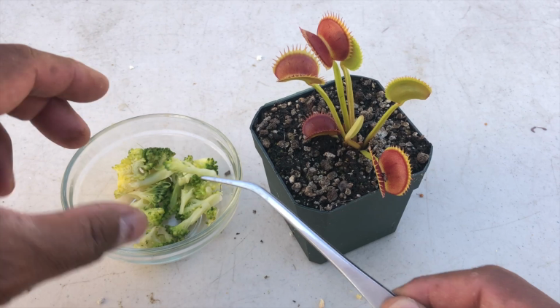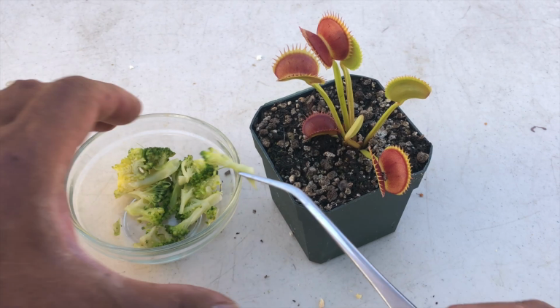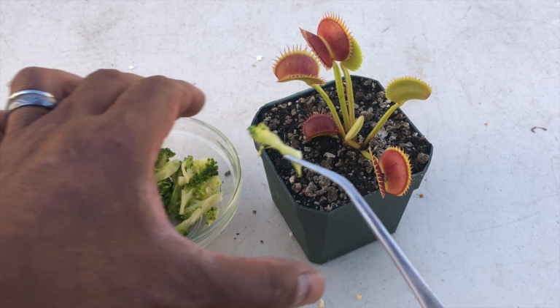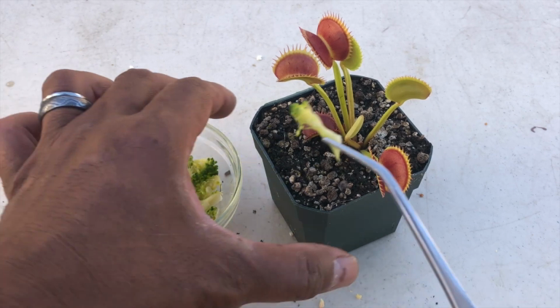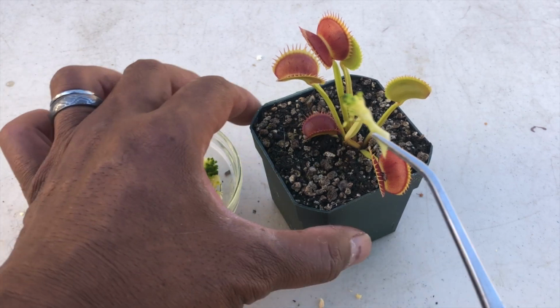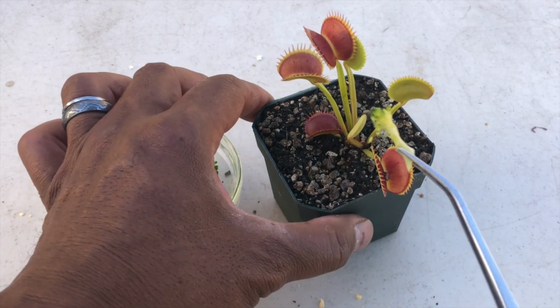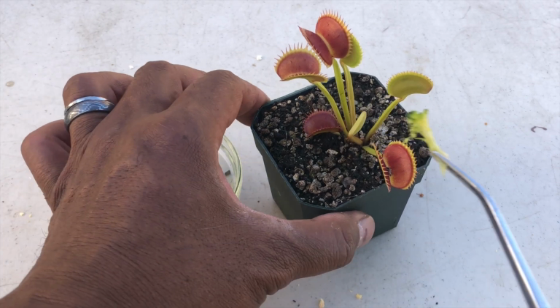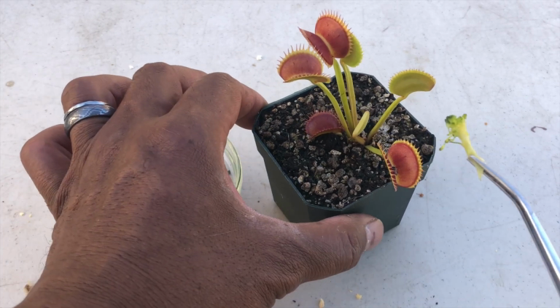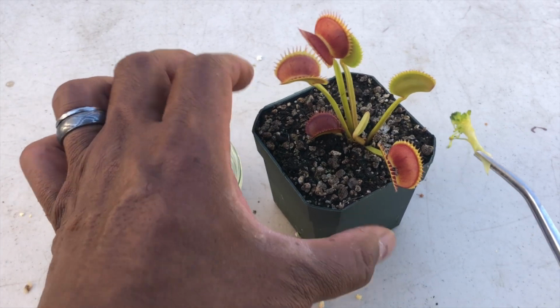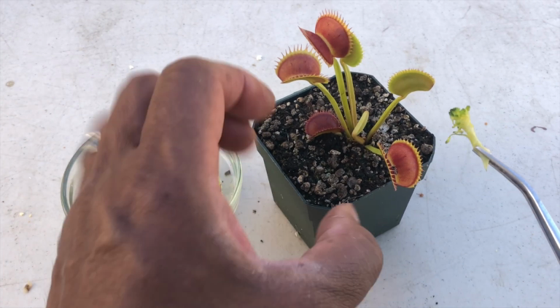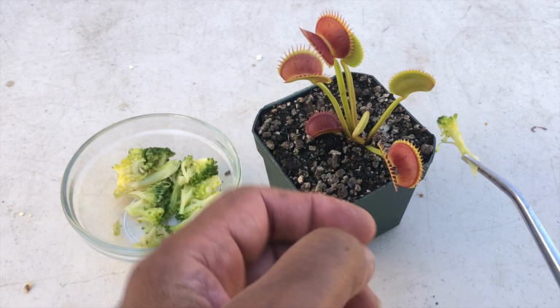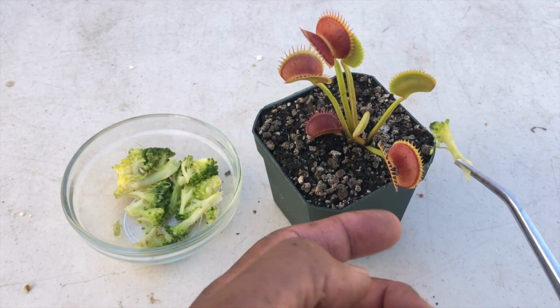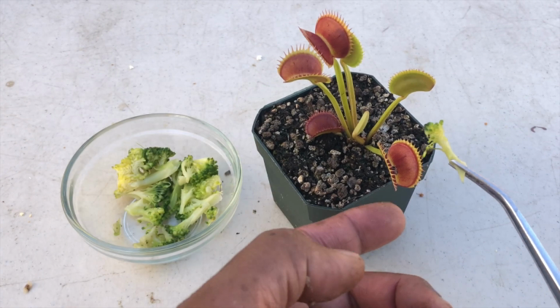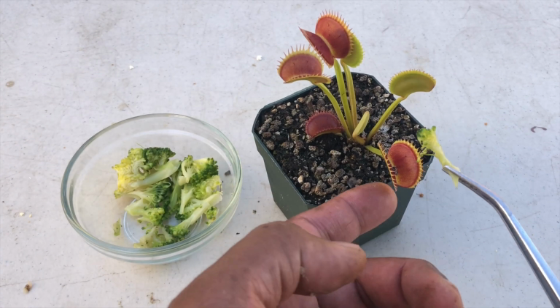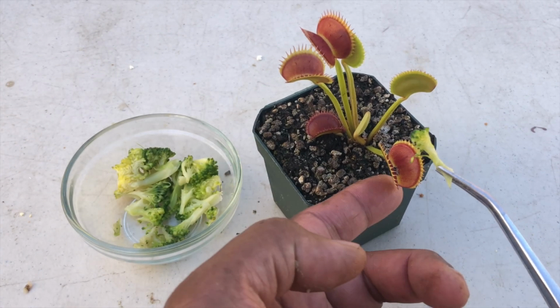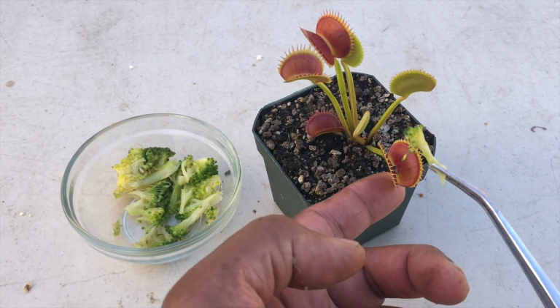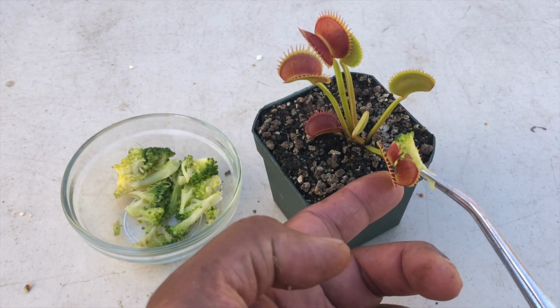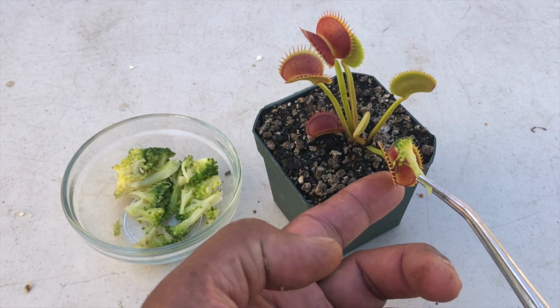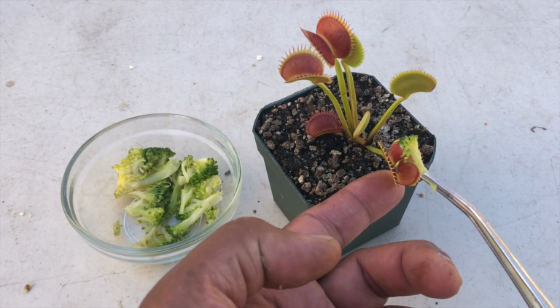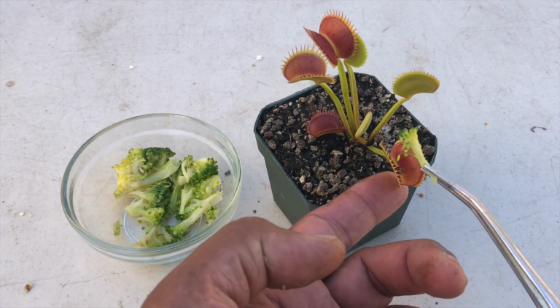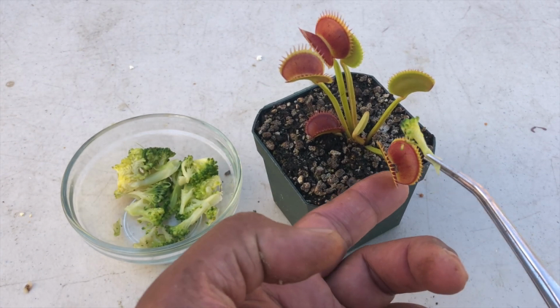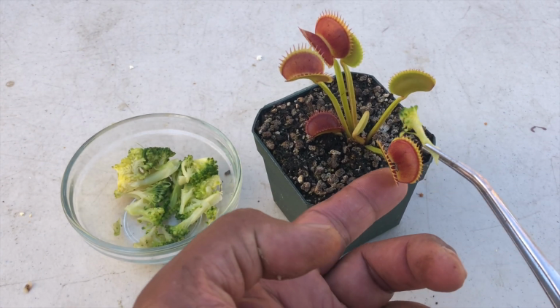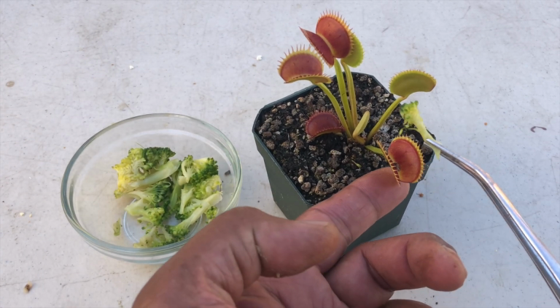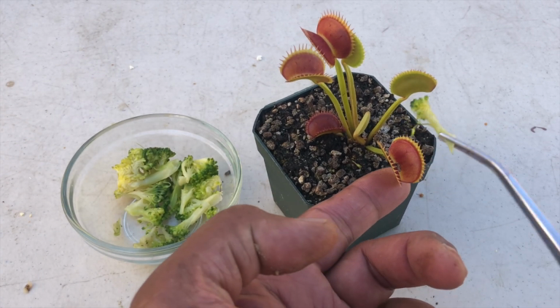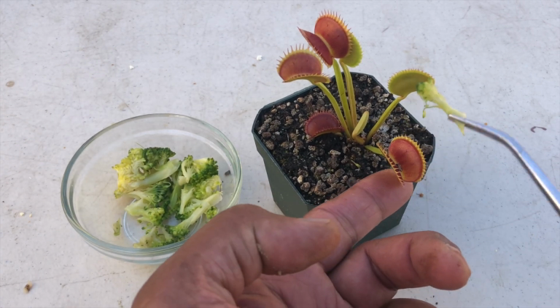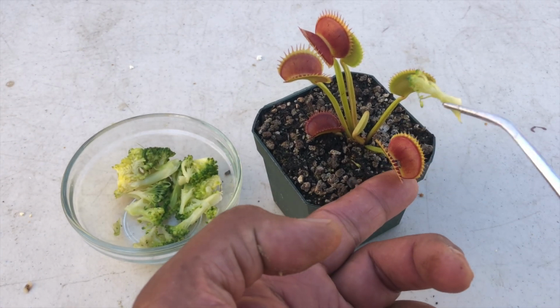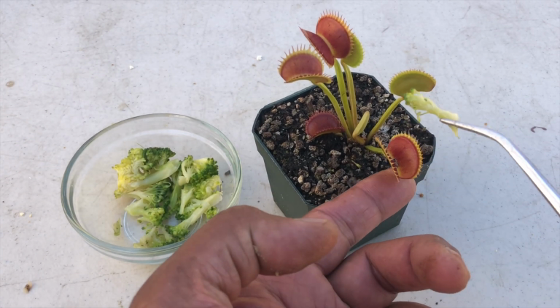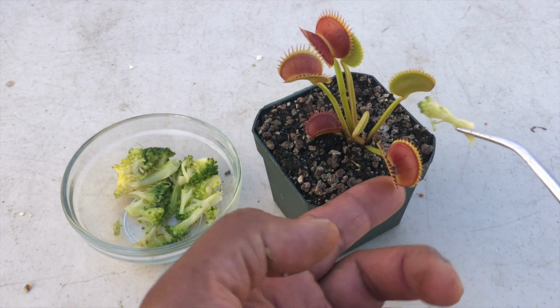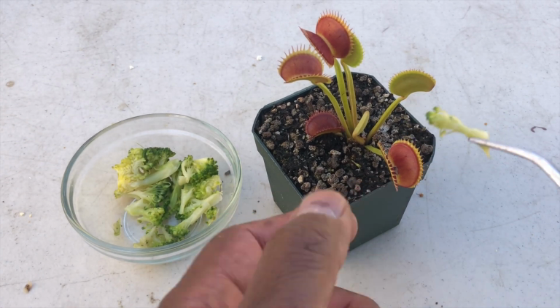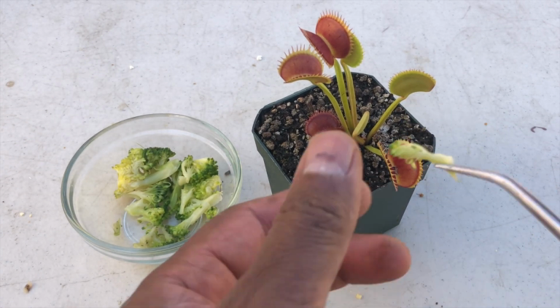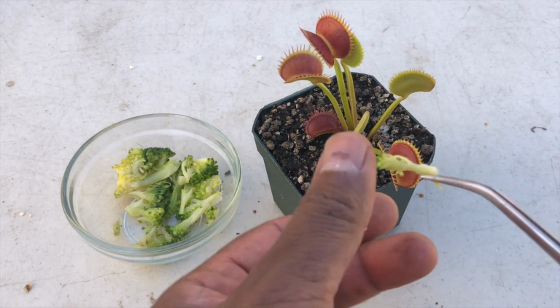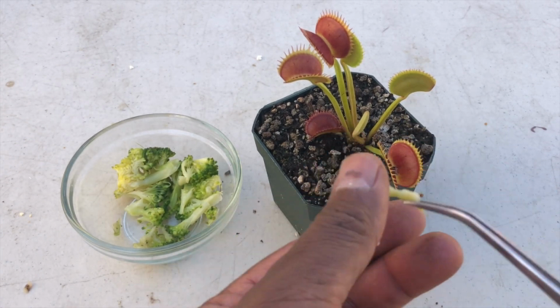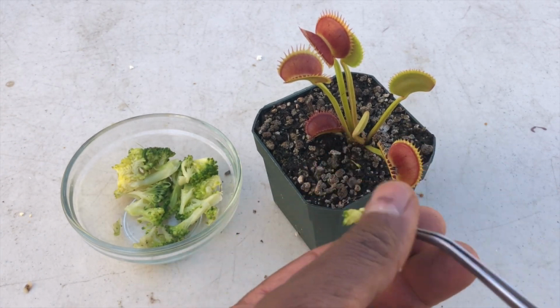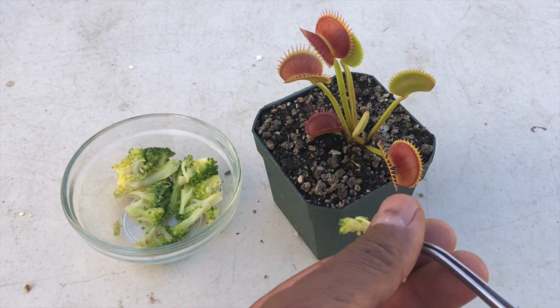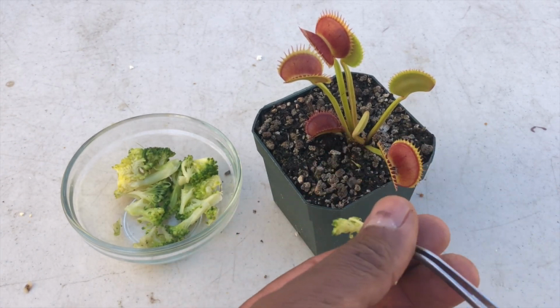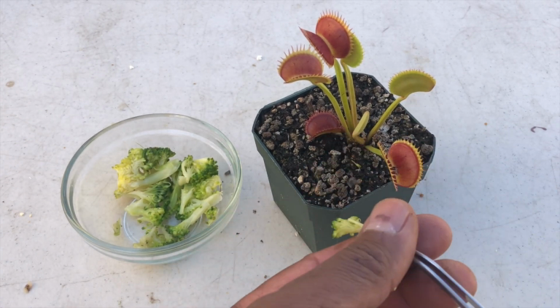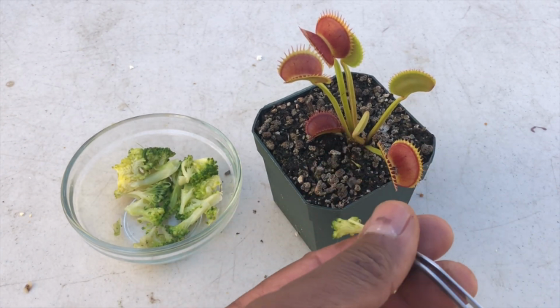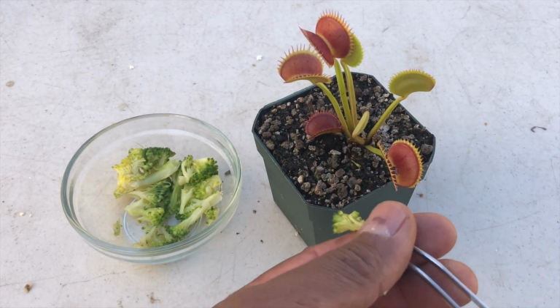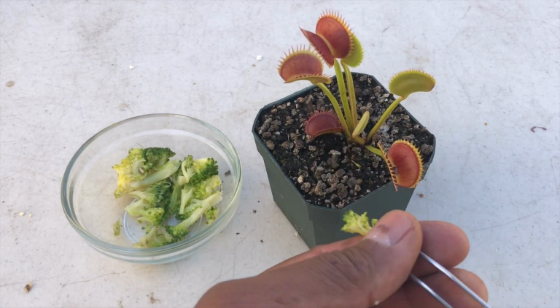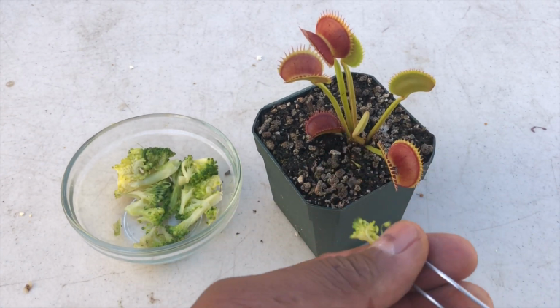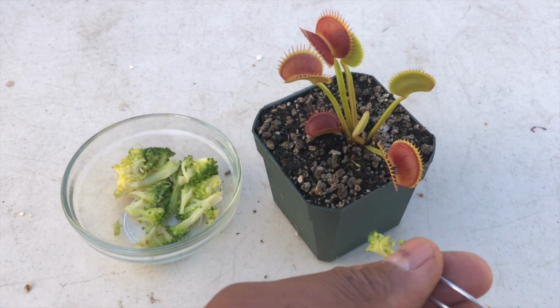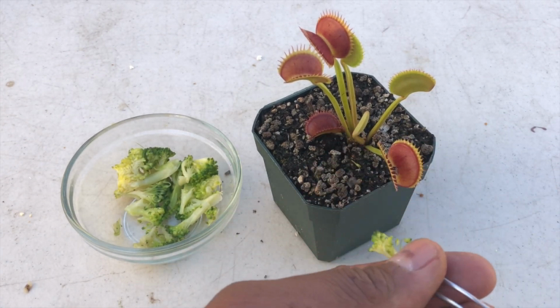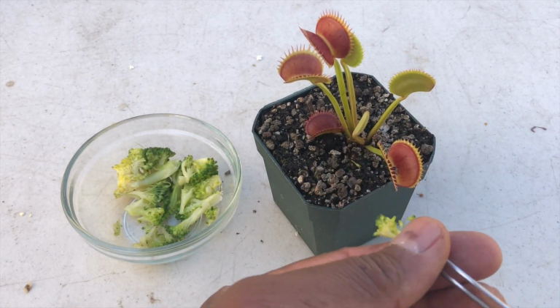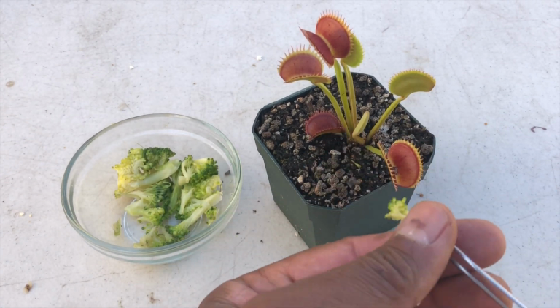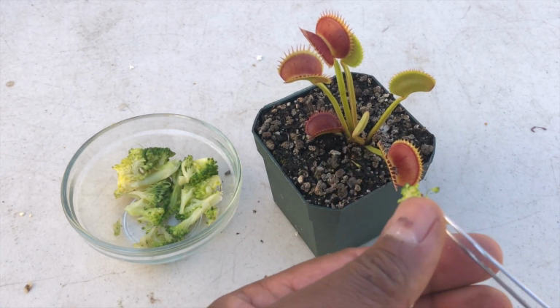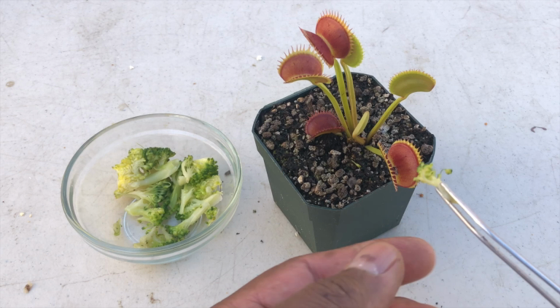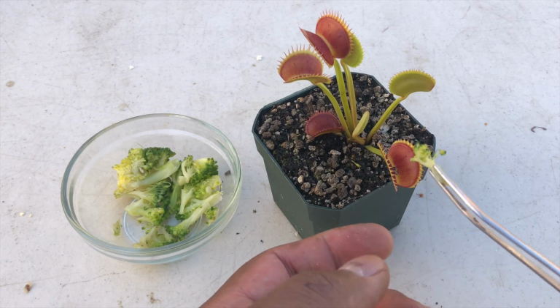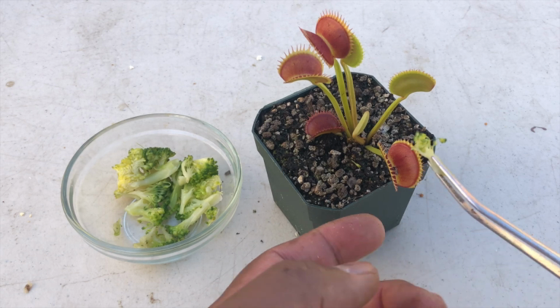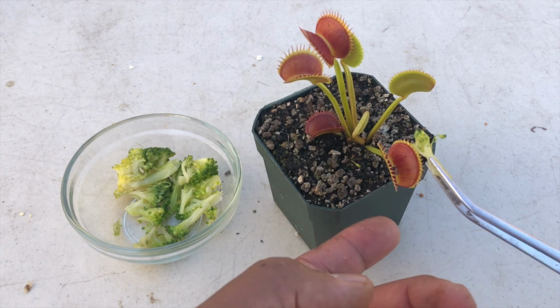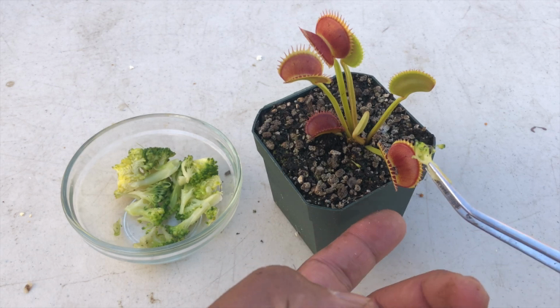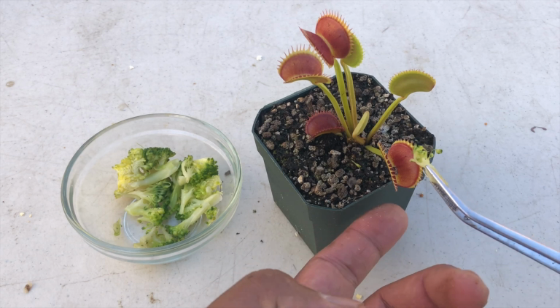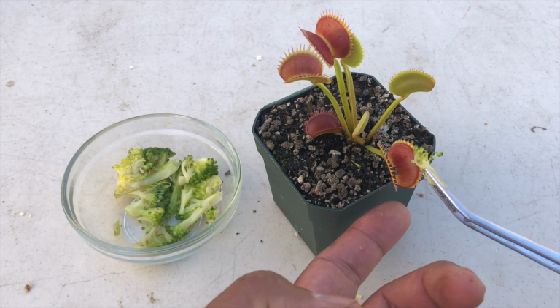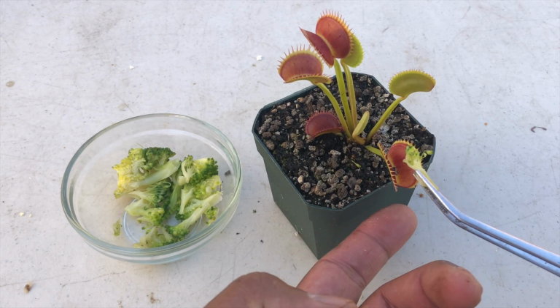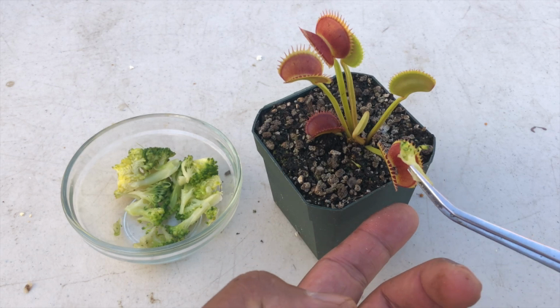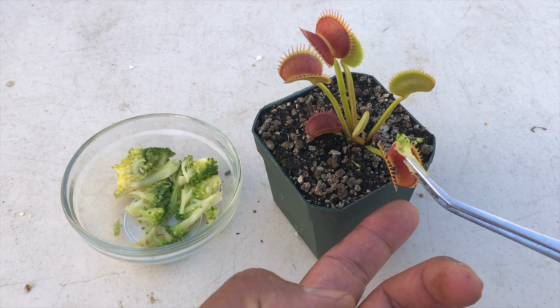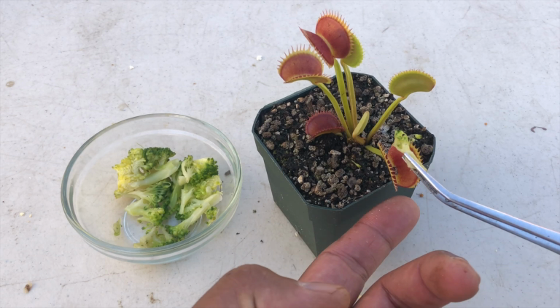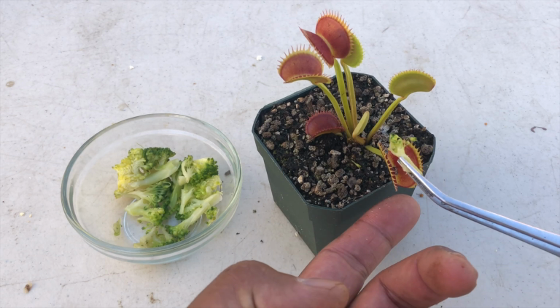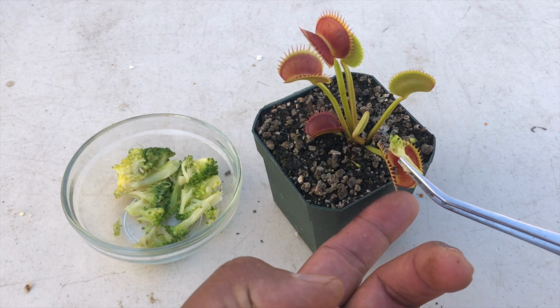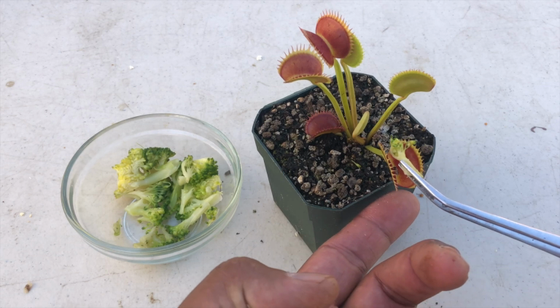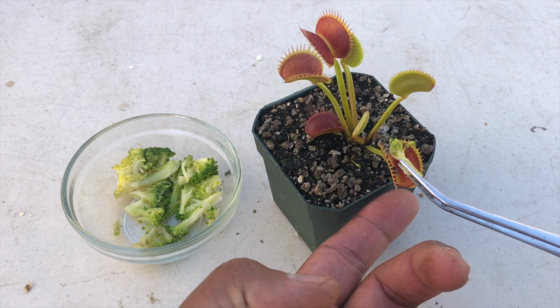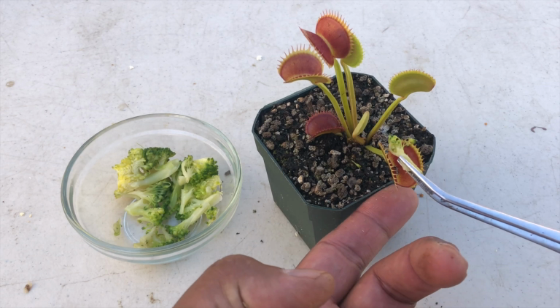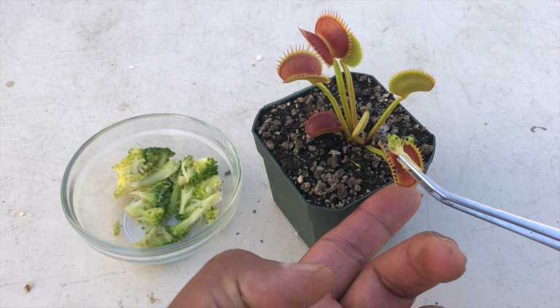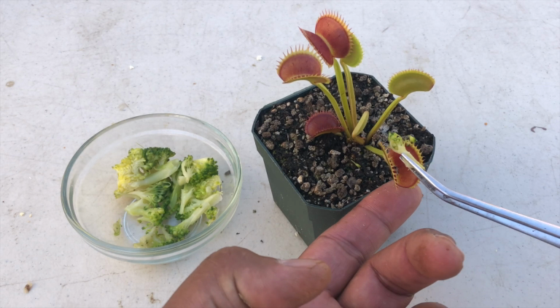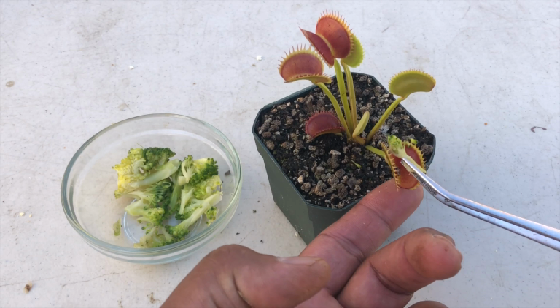Now we get into the plant-eating plant part. We're feeding broccoli to a Venus flytrap. That has to be a first.